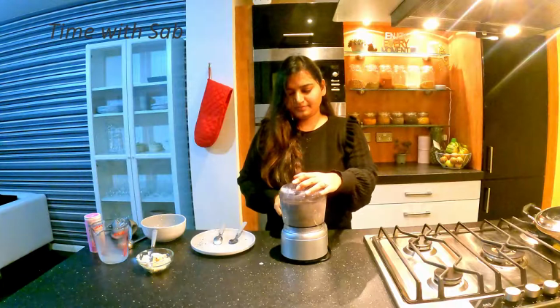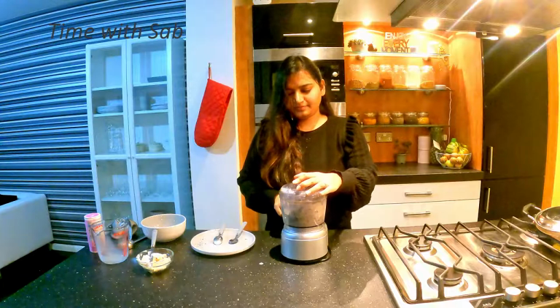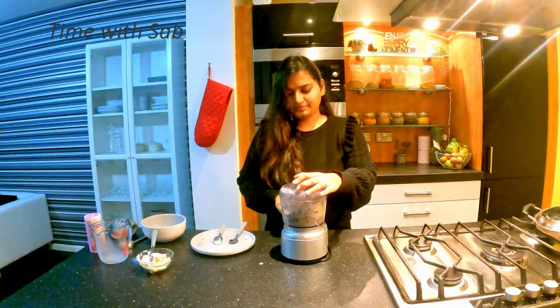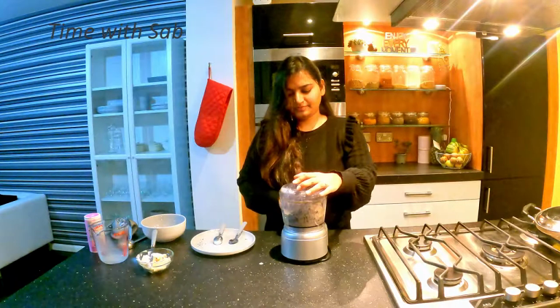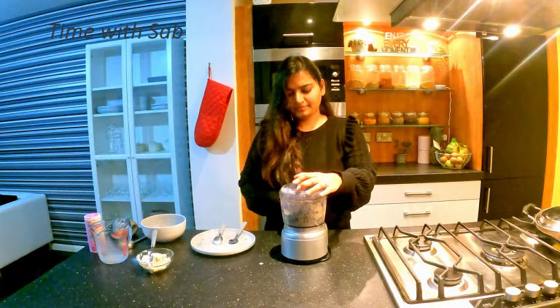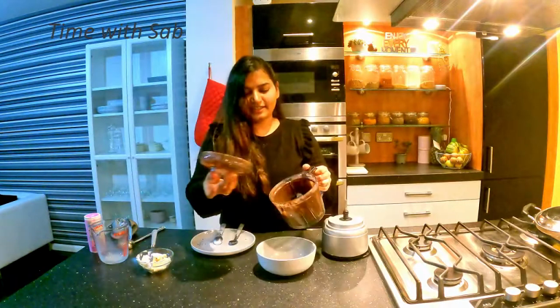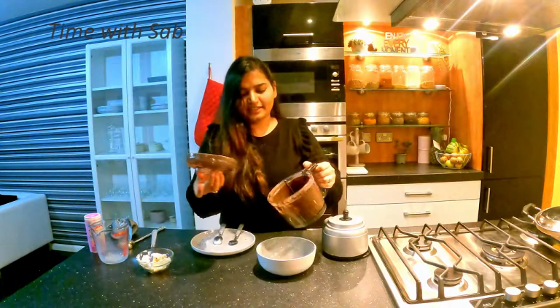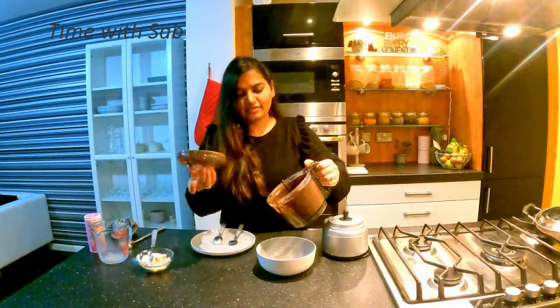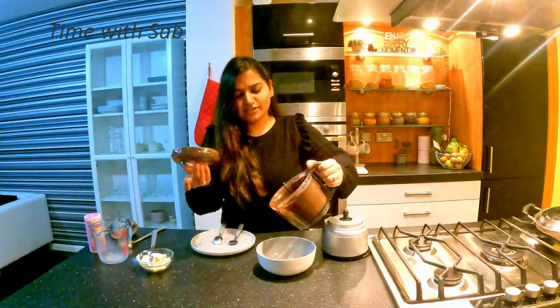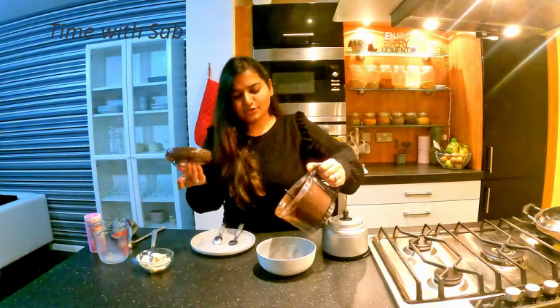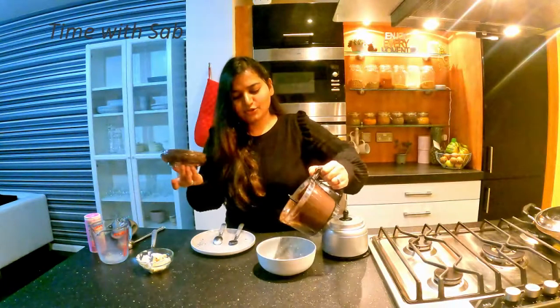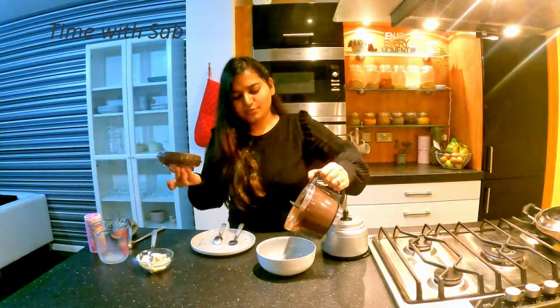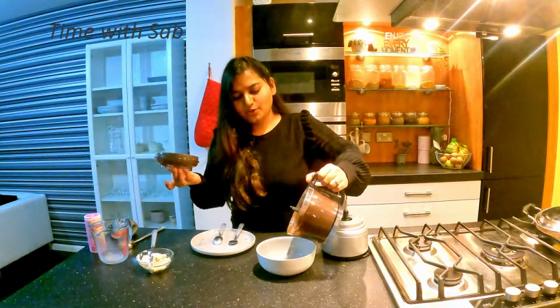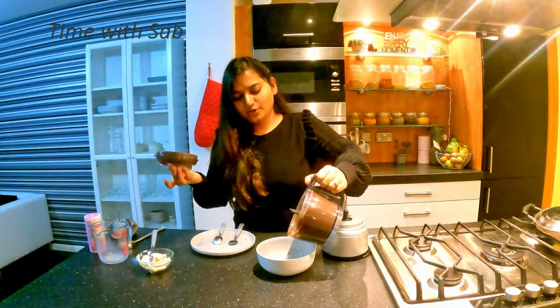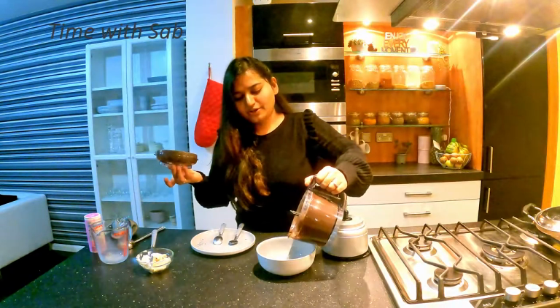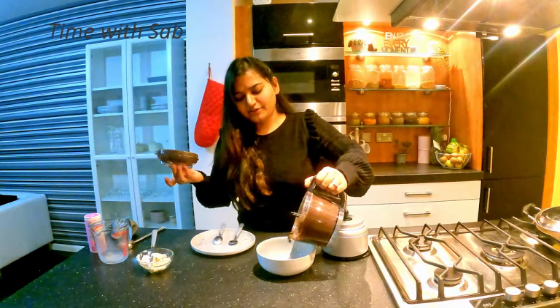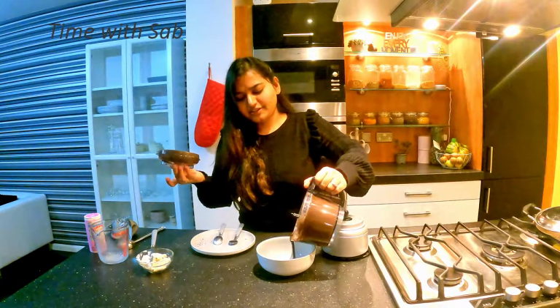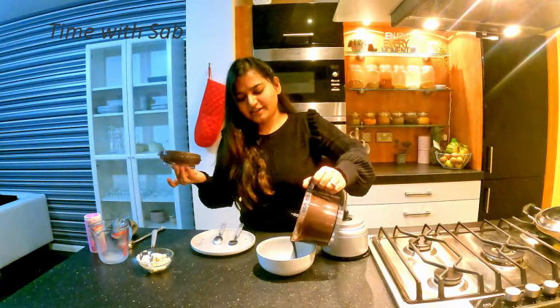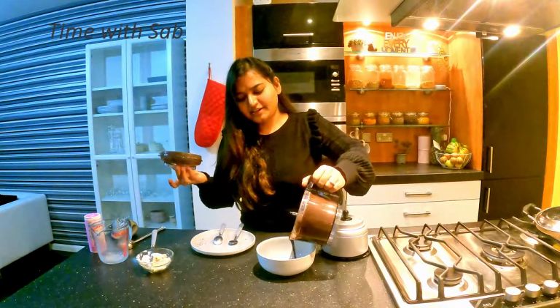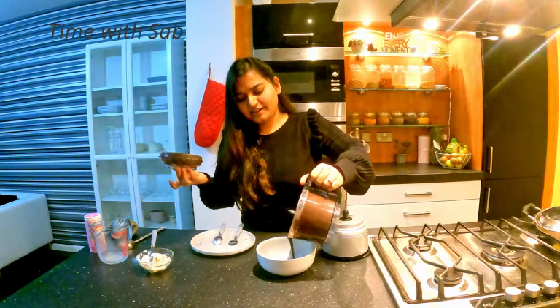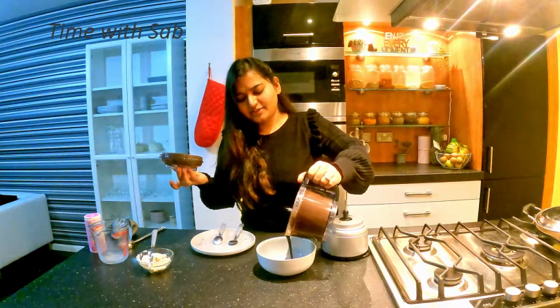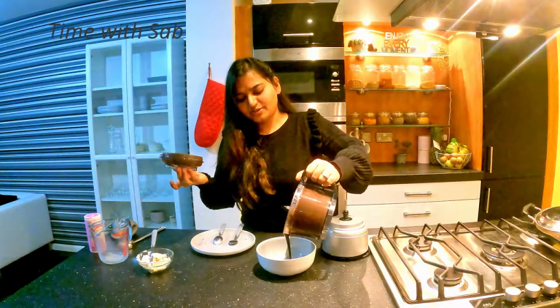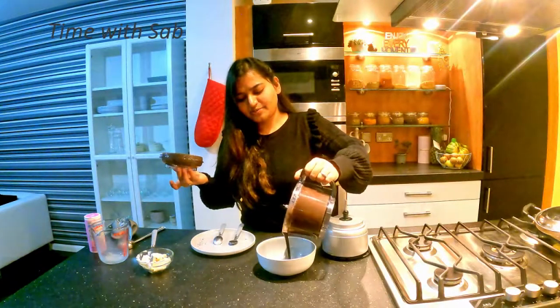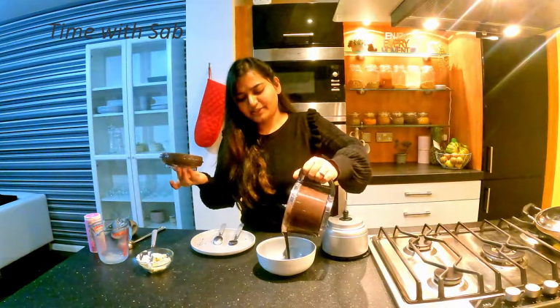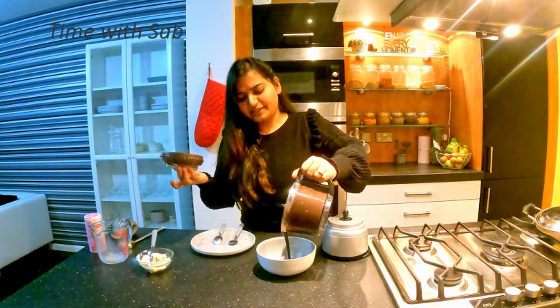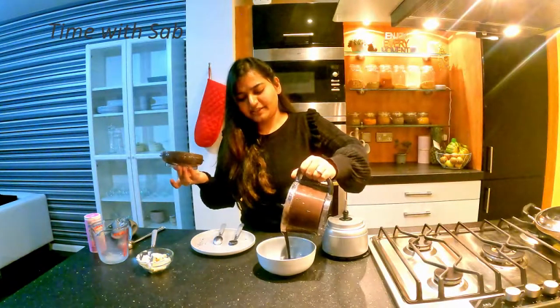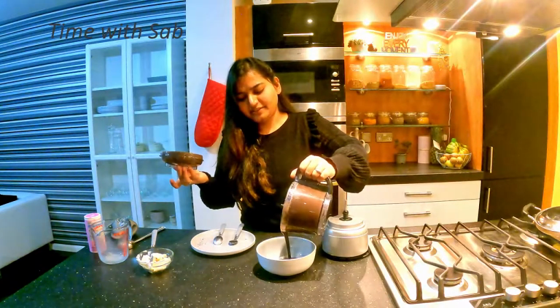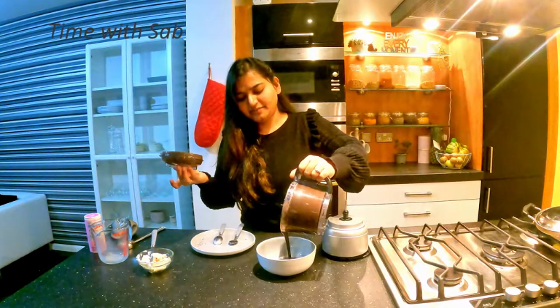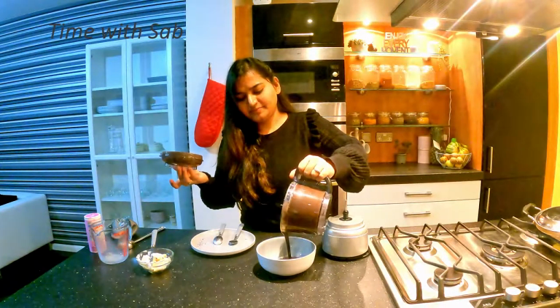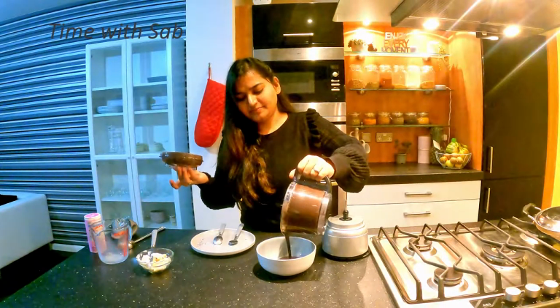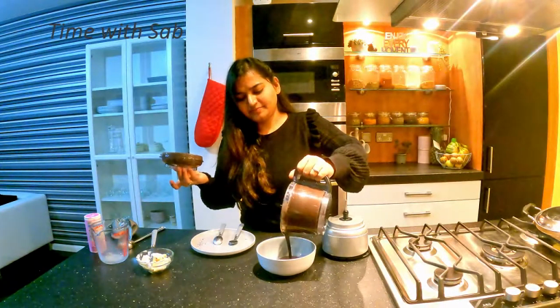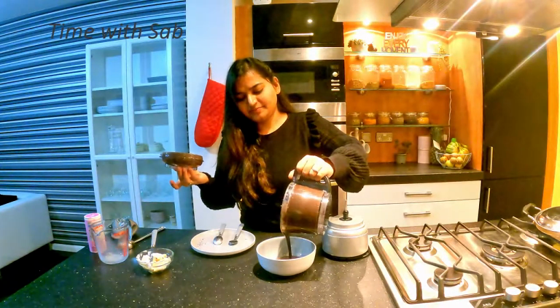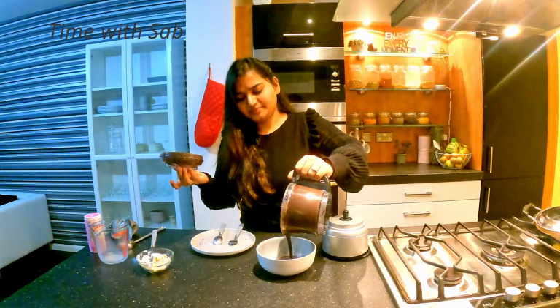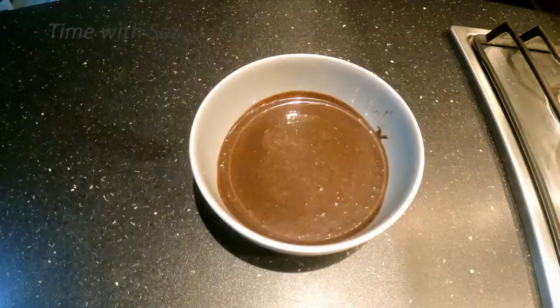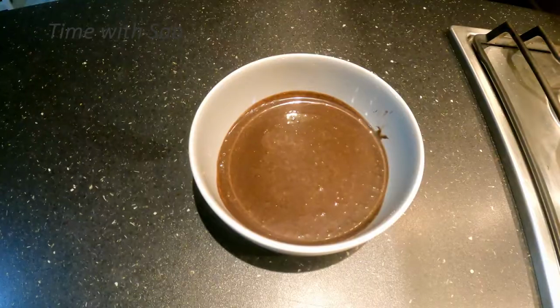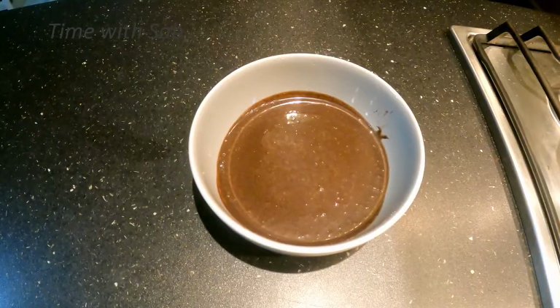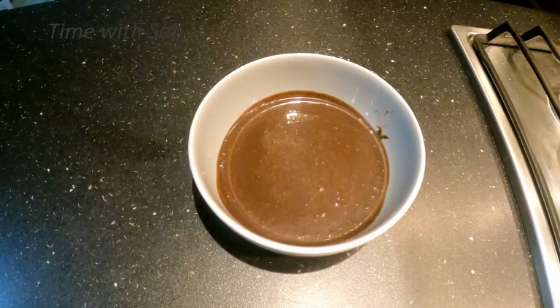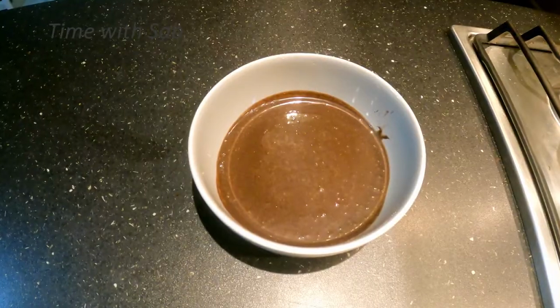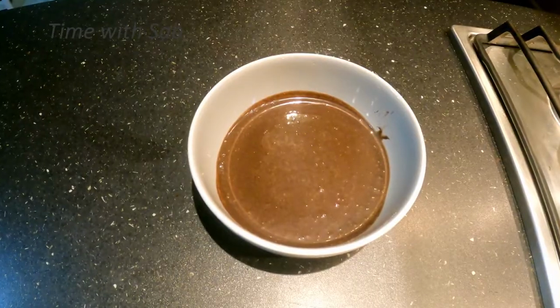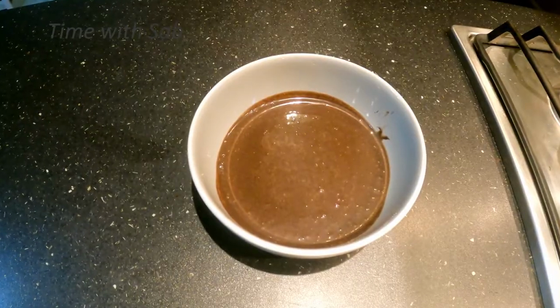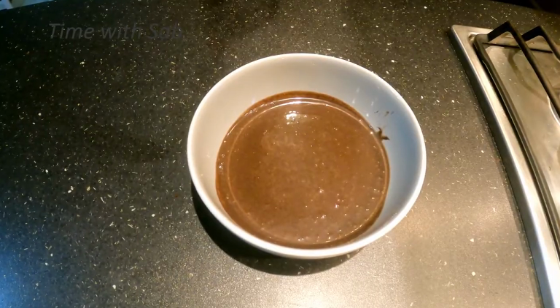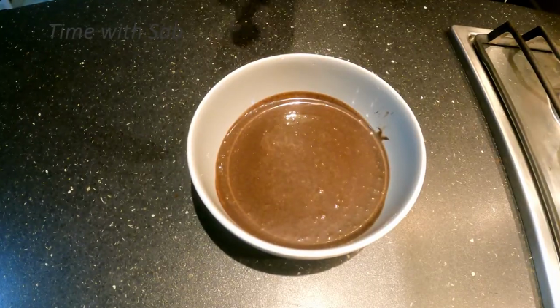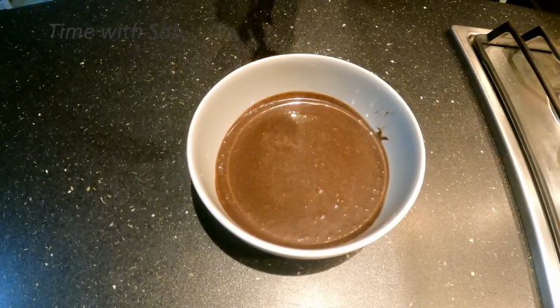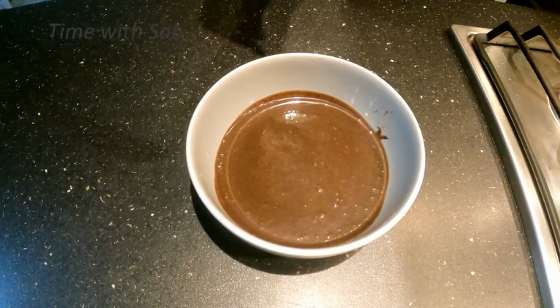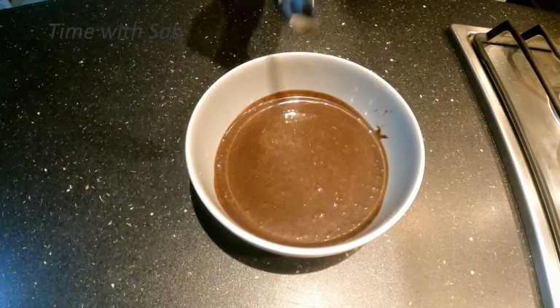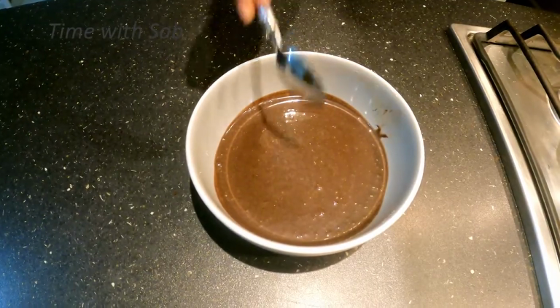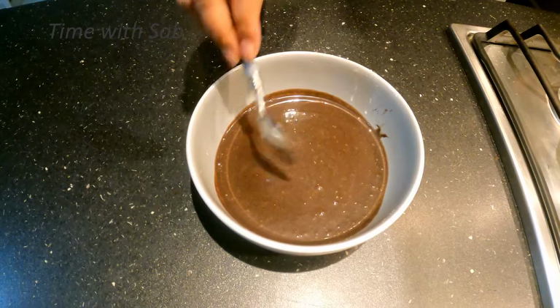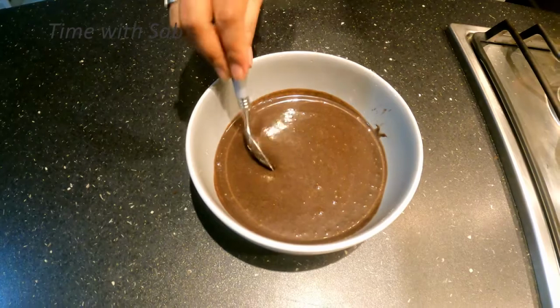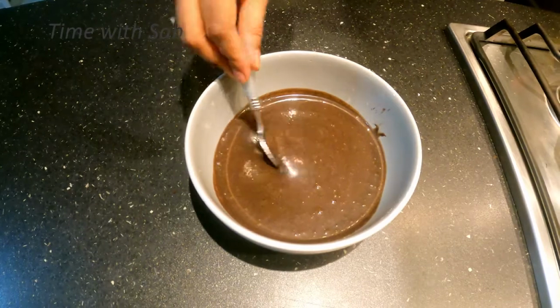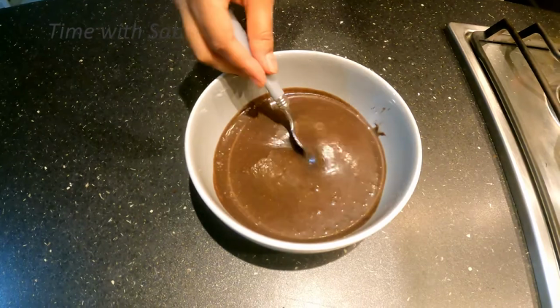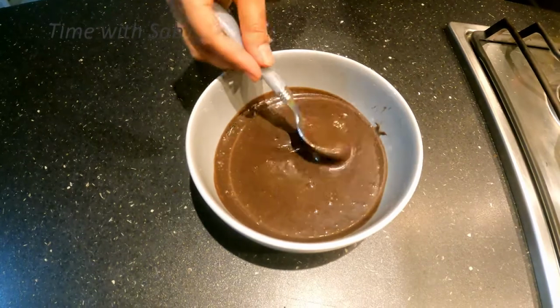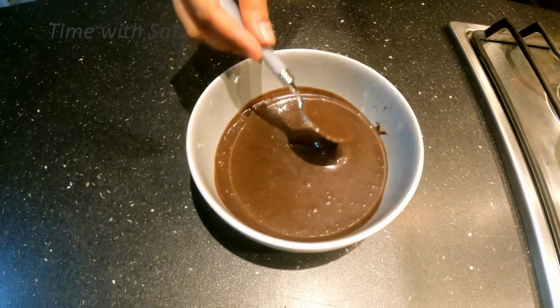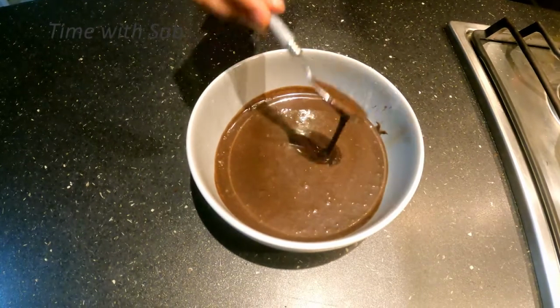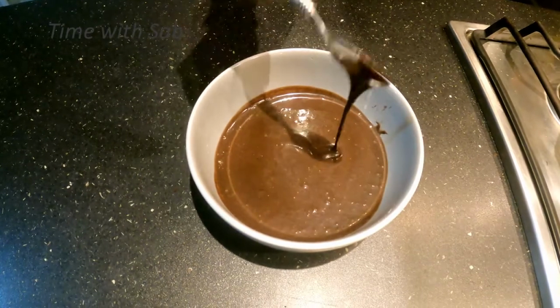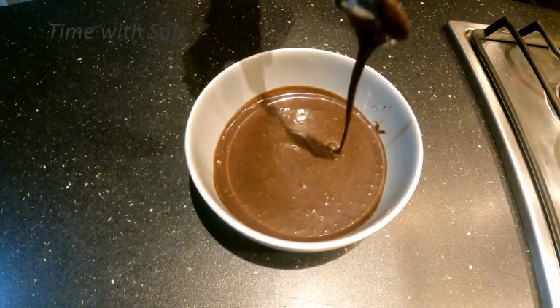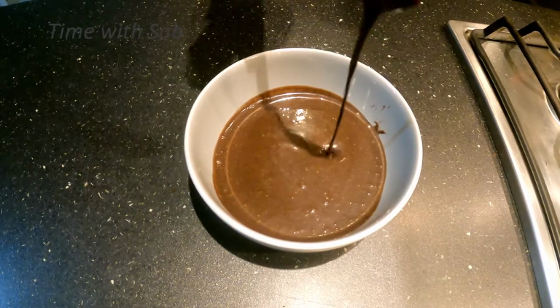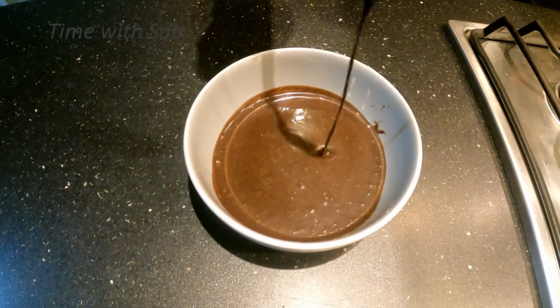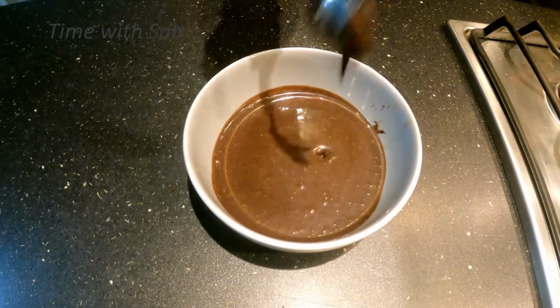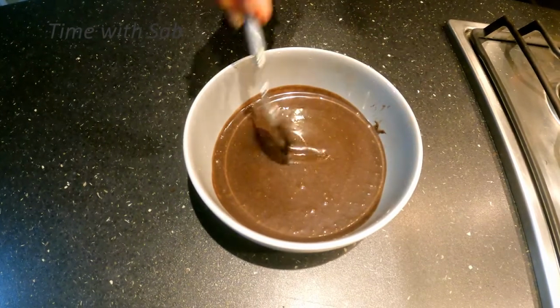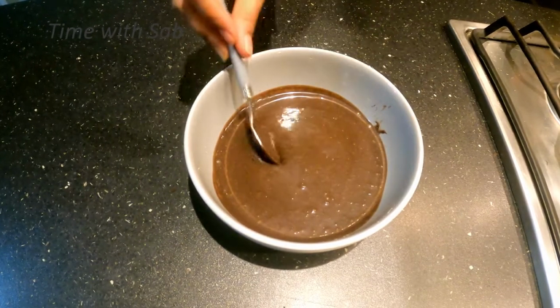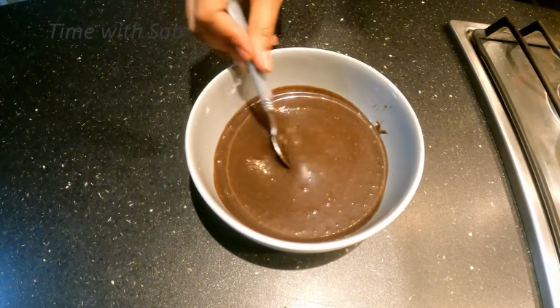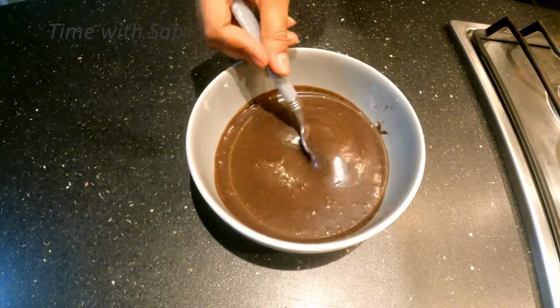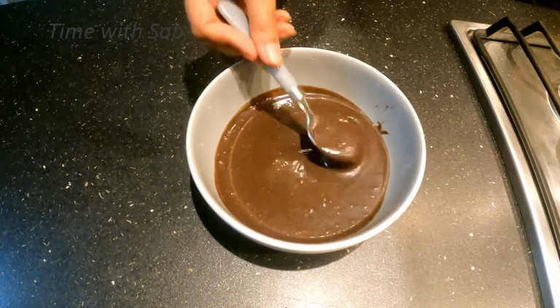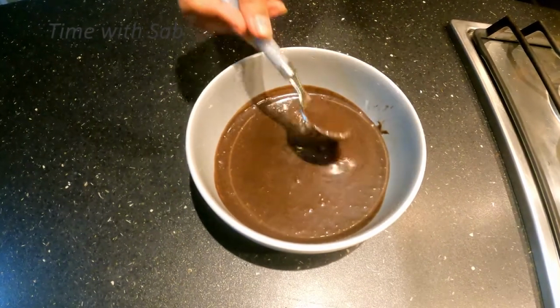I will transfer it into a bowl. See, the batter is ready. It has a good consistency.